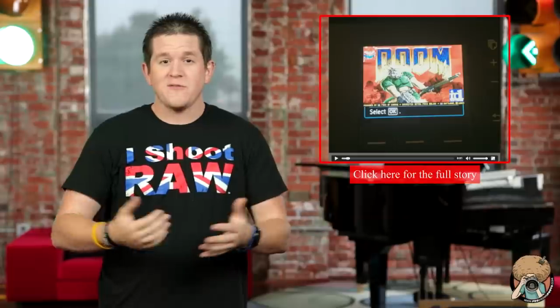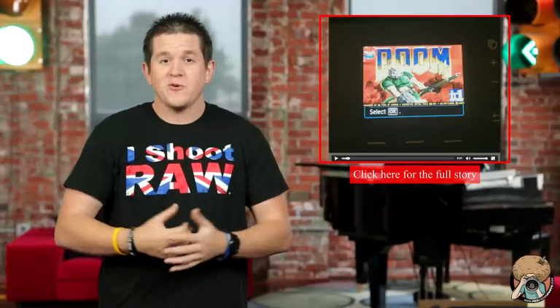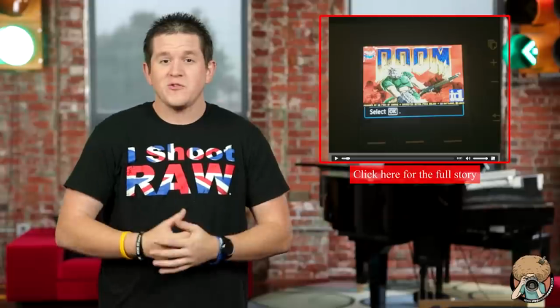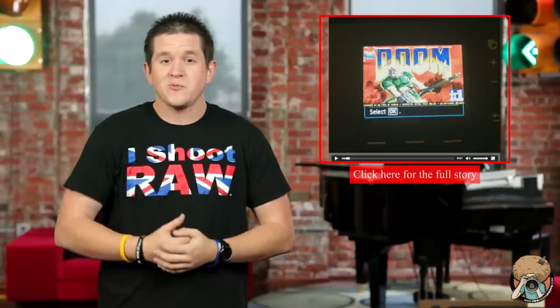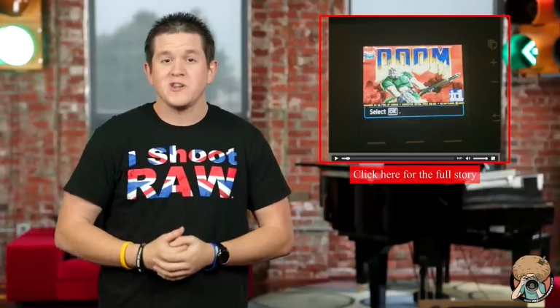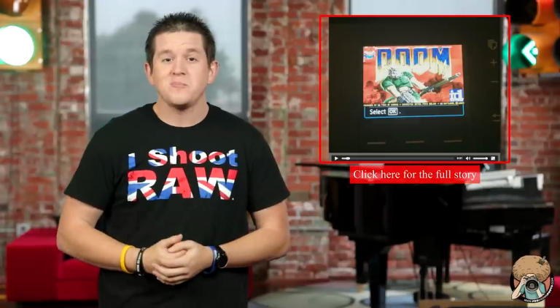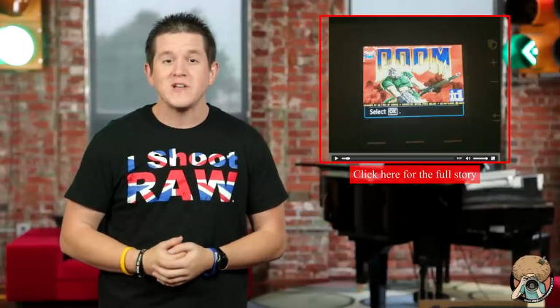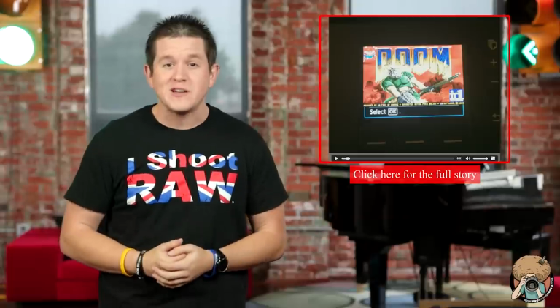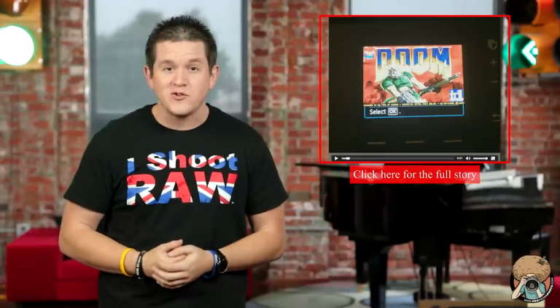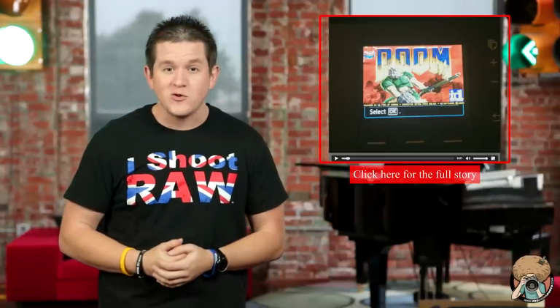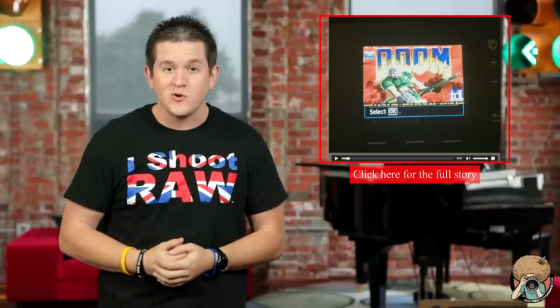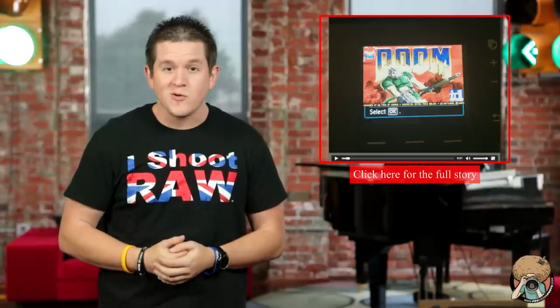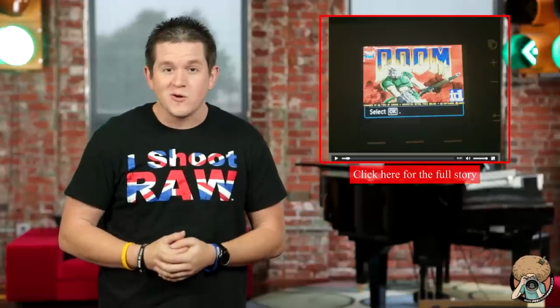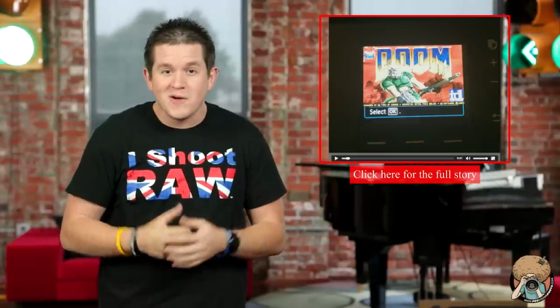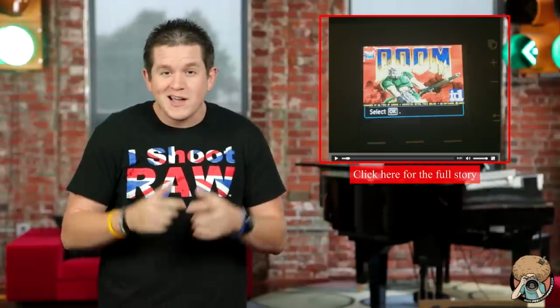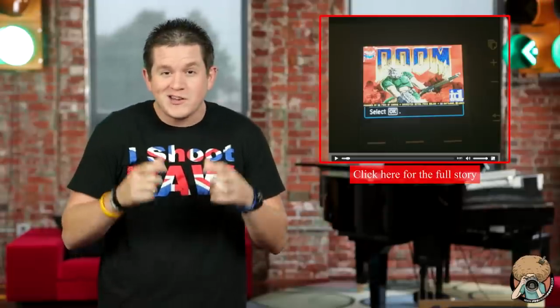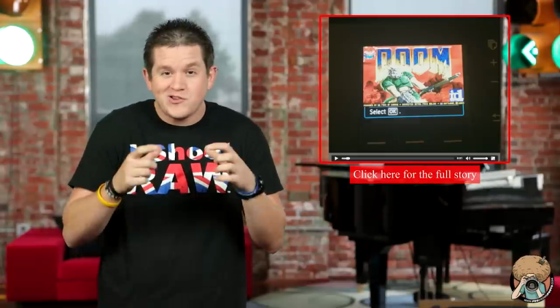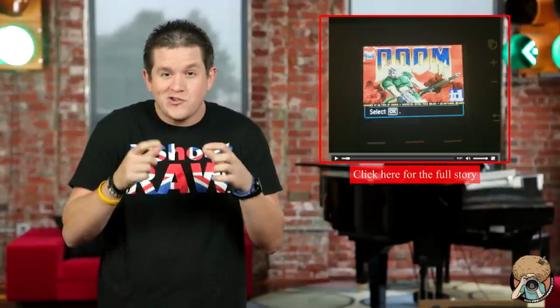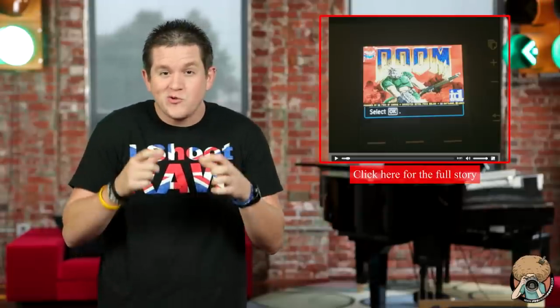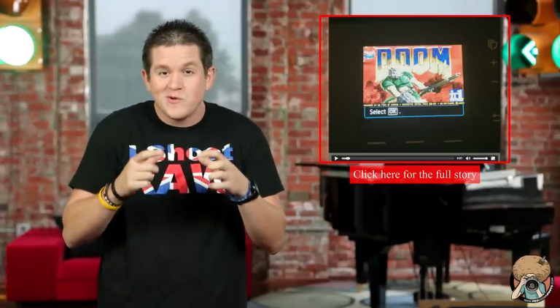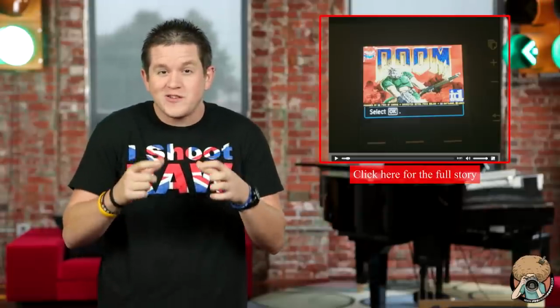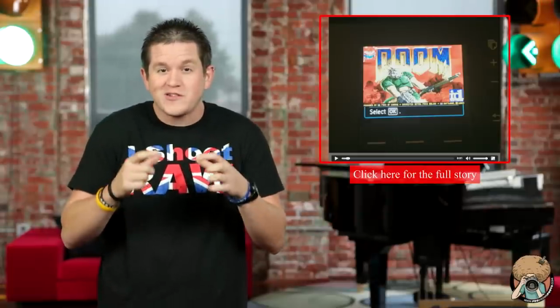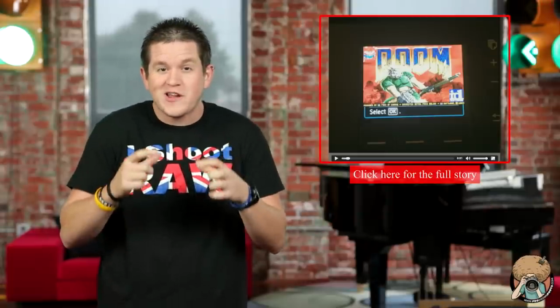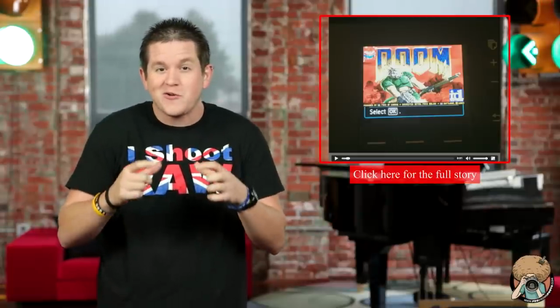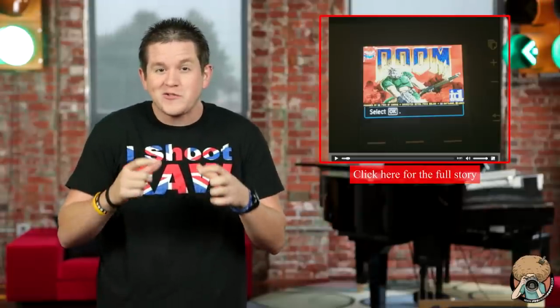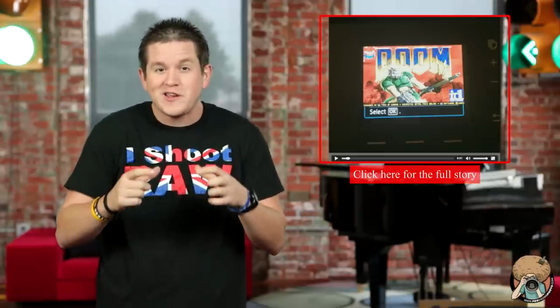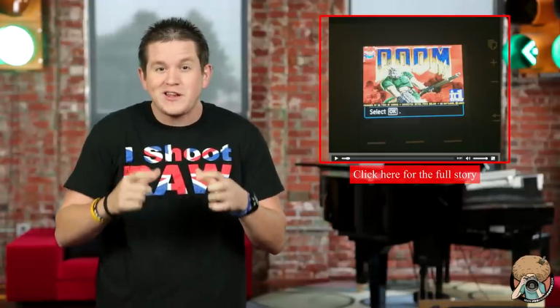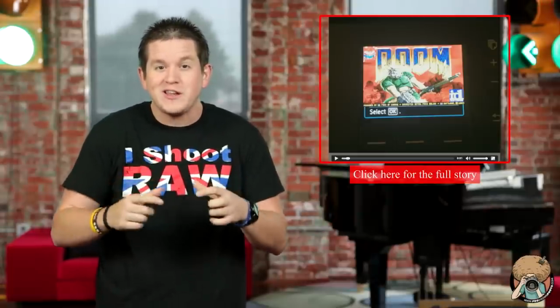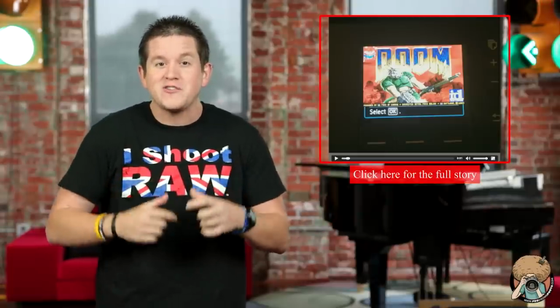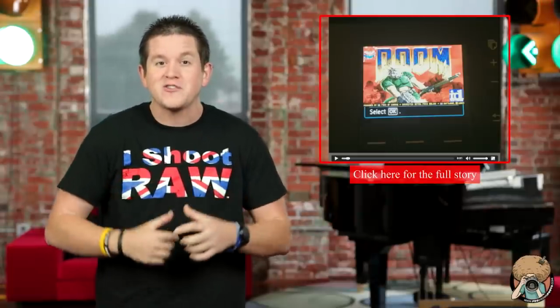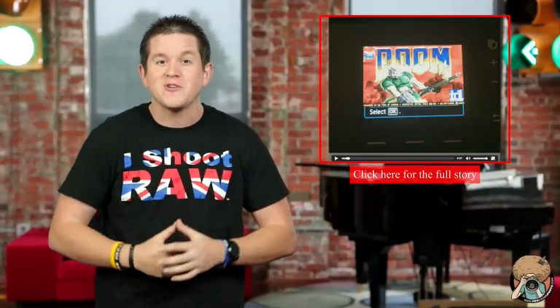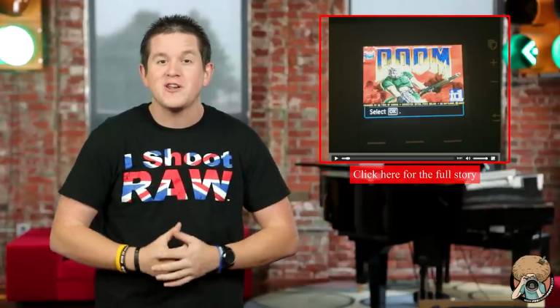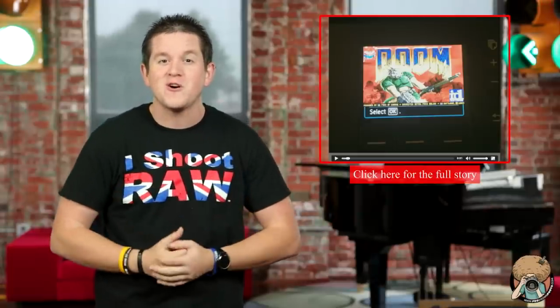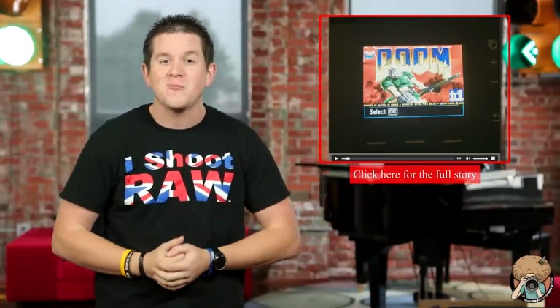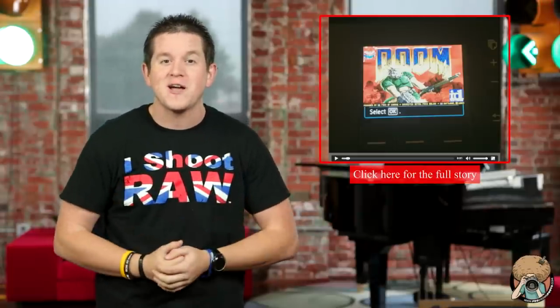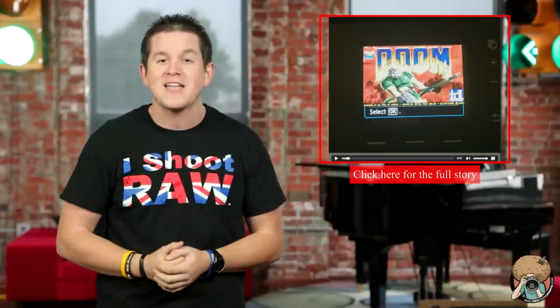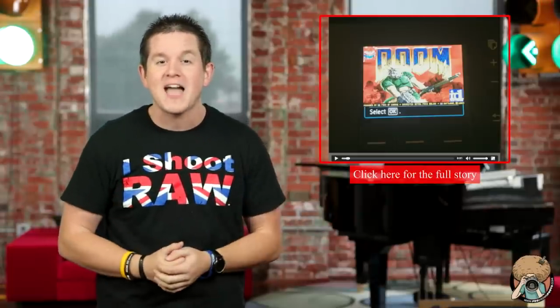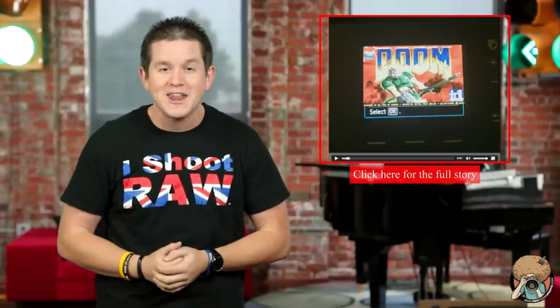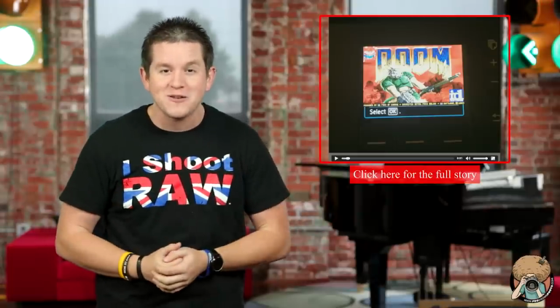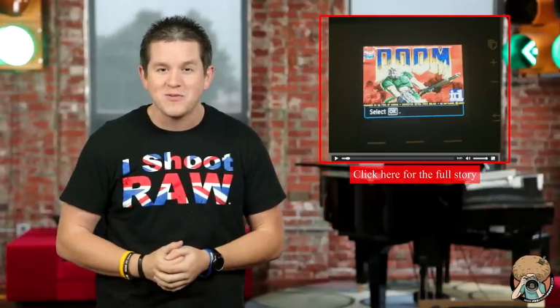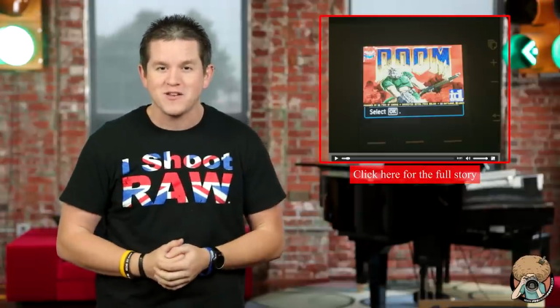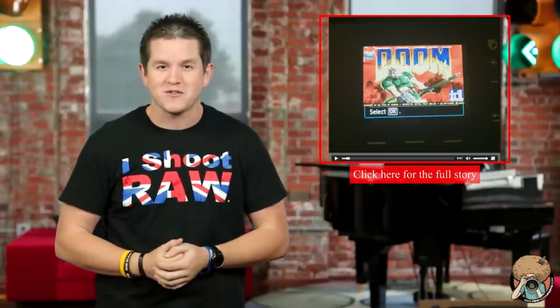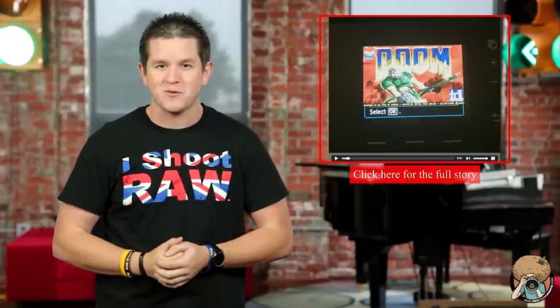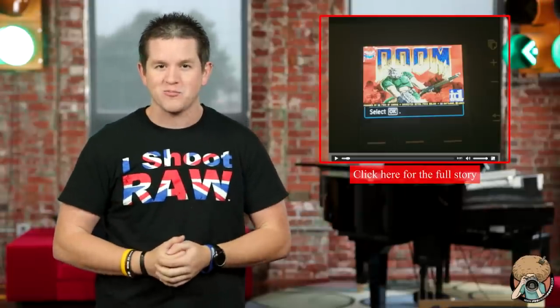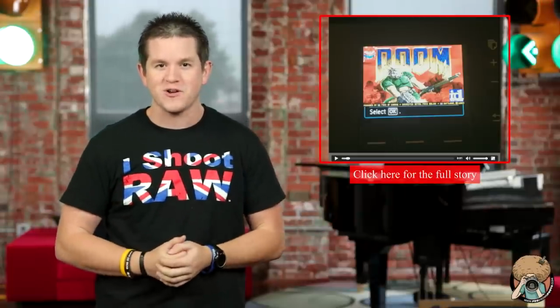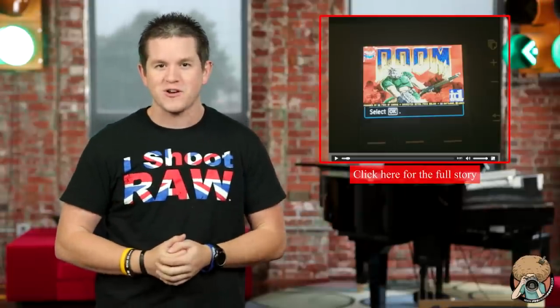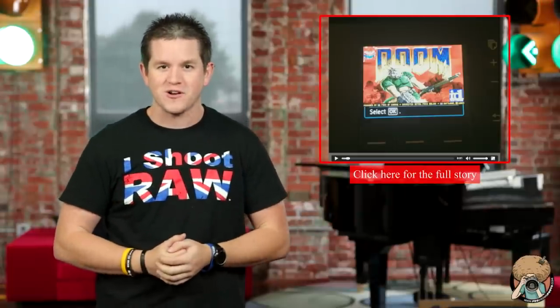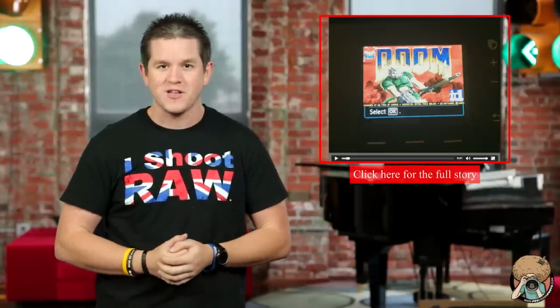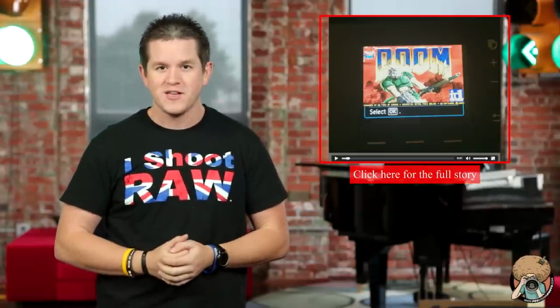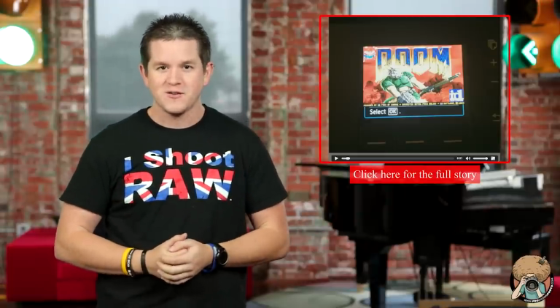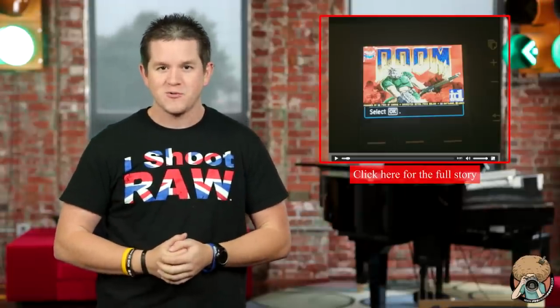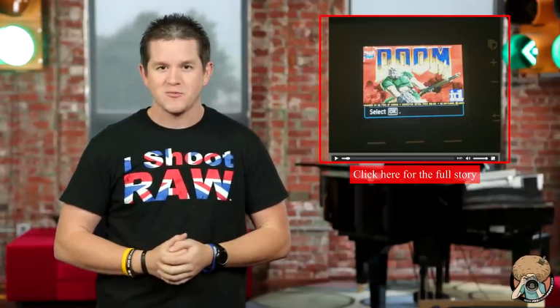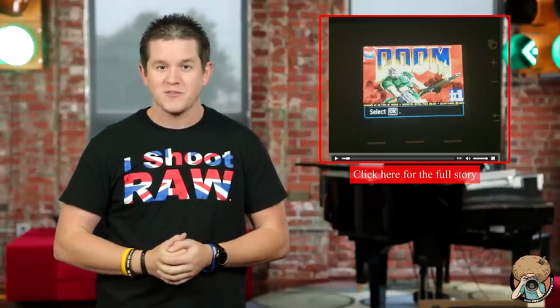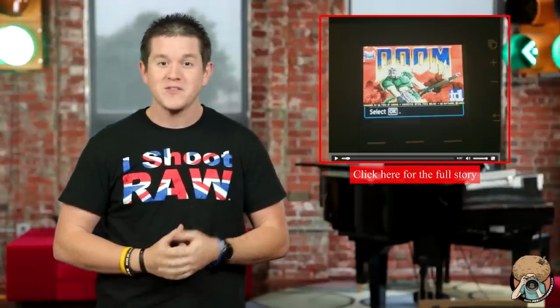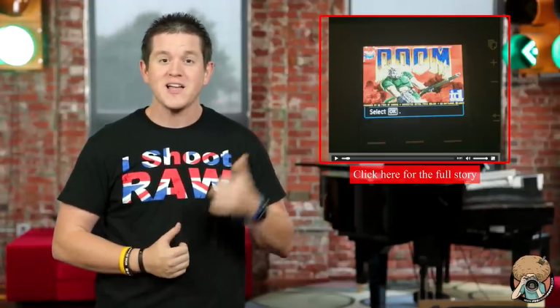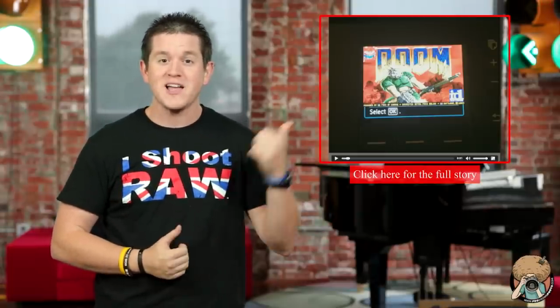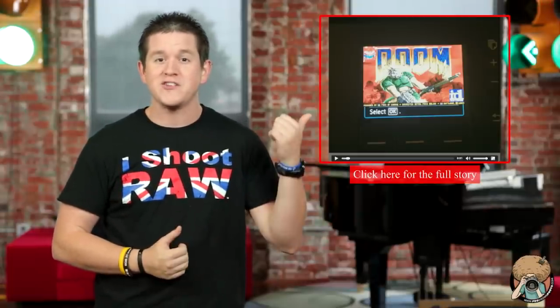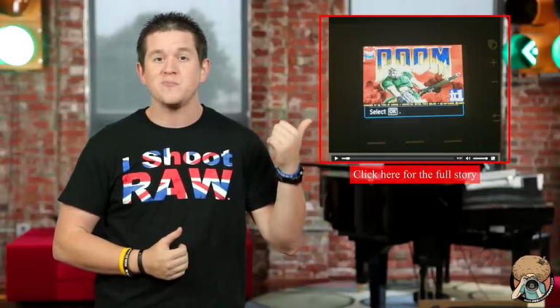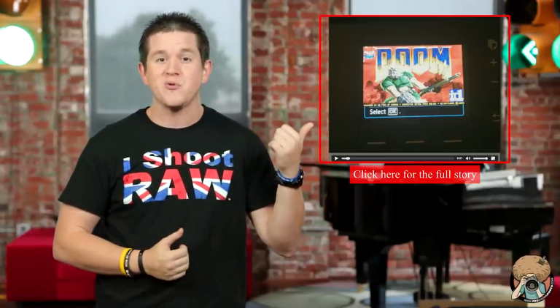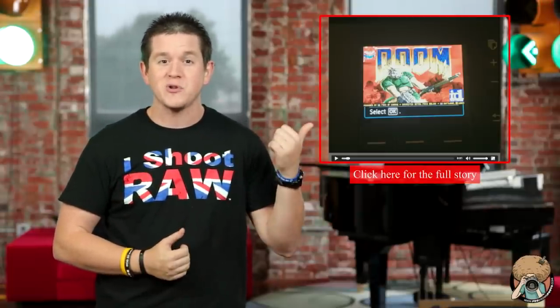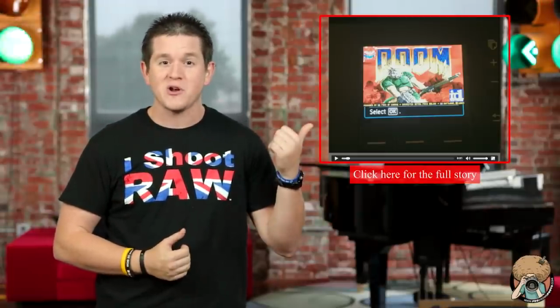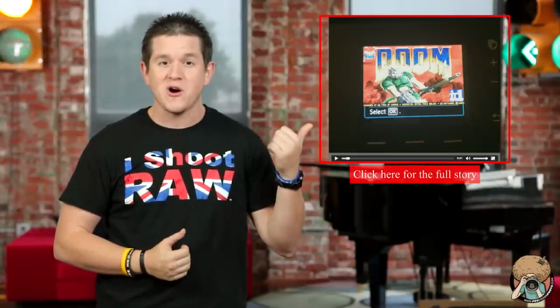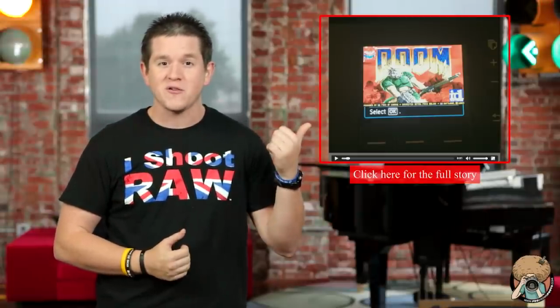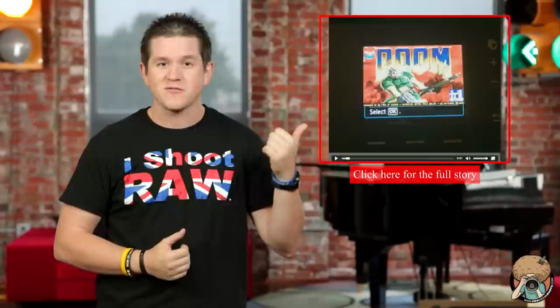I've always wanted to play Doom on my 2-inch LCD screen on my Canon PIXMA printer. Well, this guy actually pulled it off.